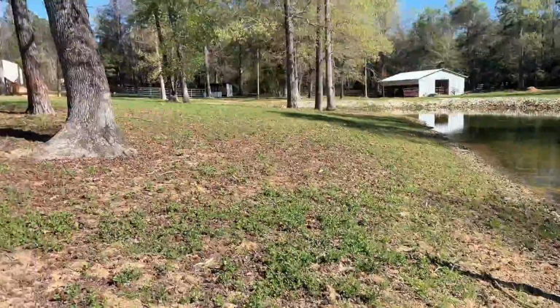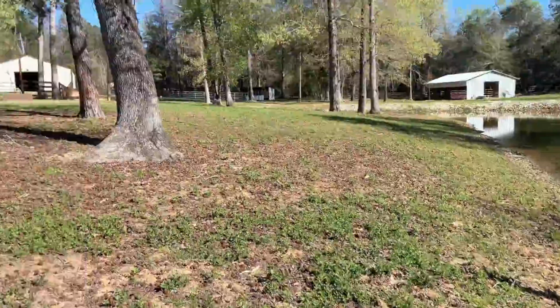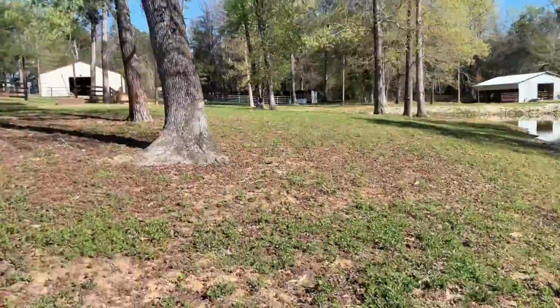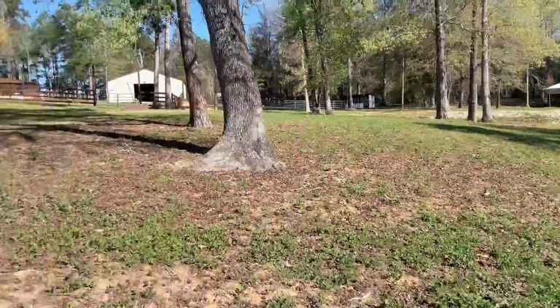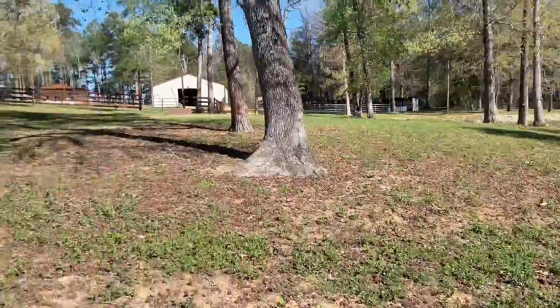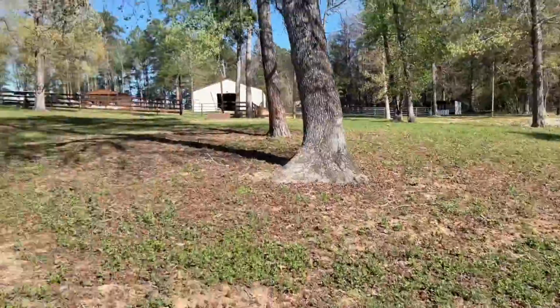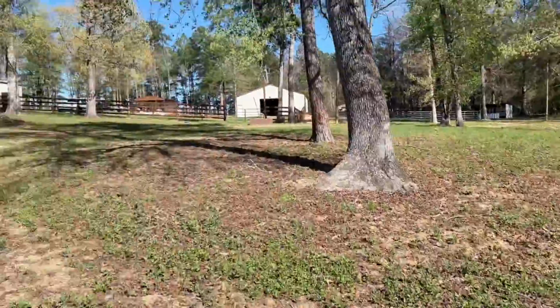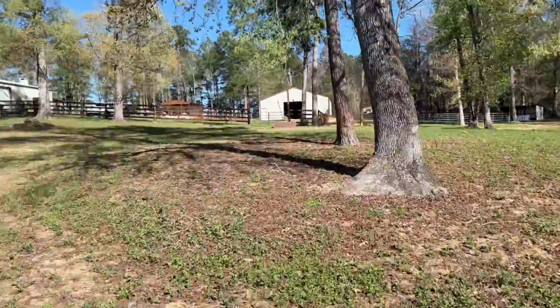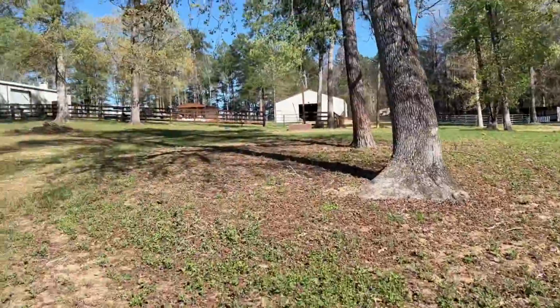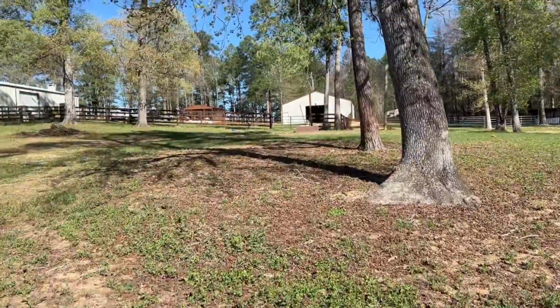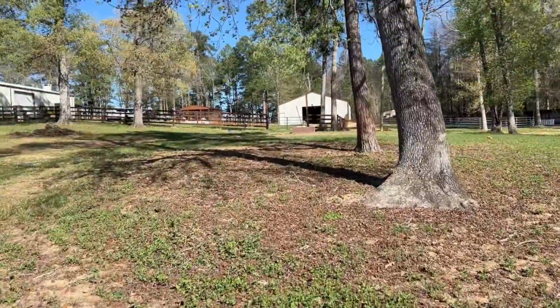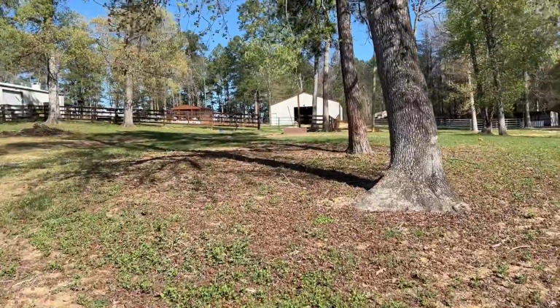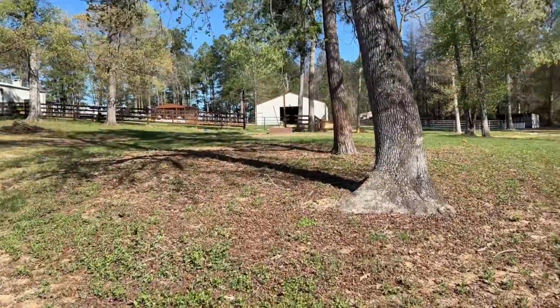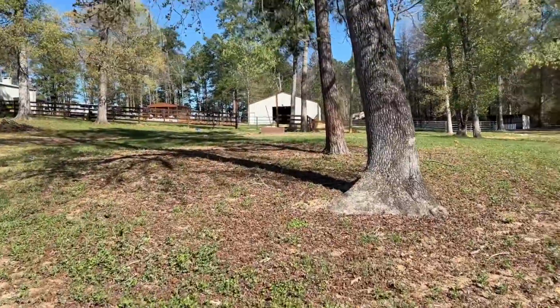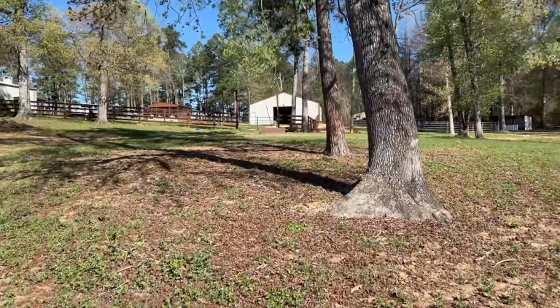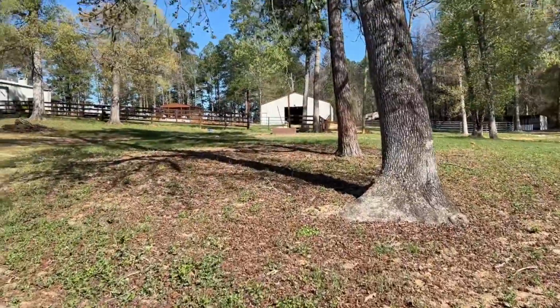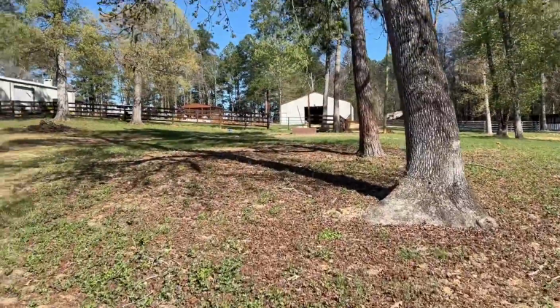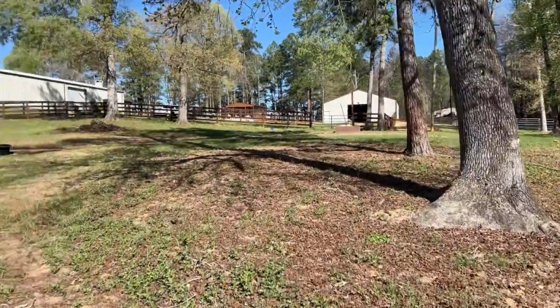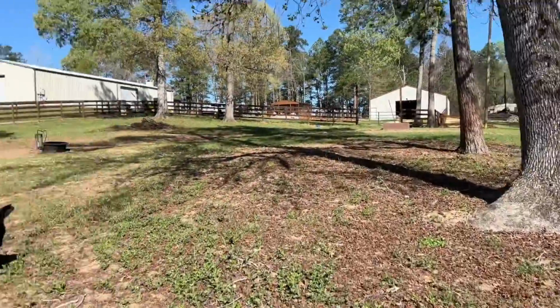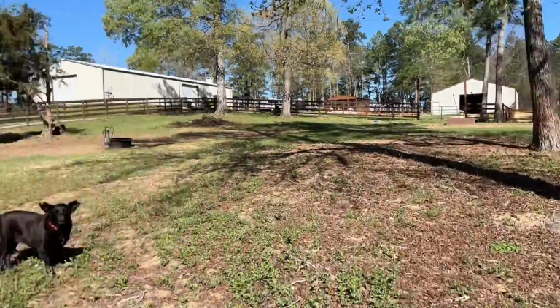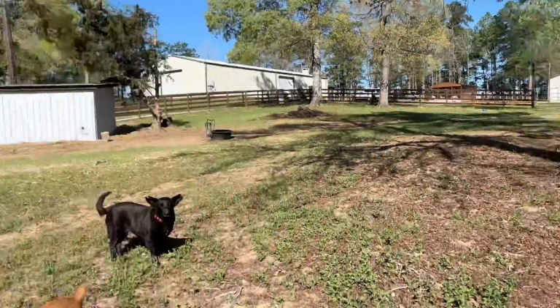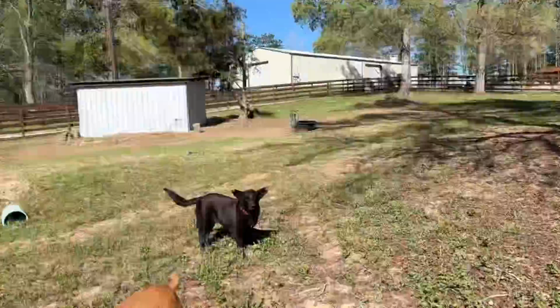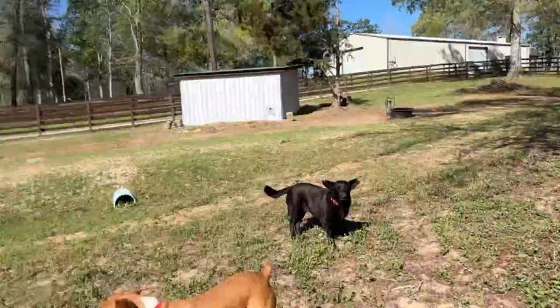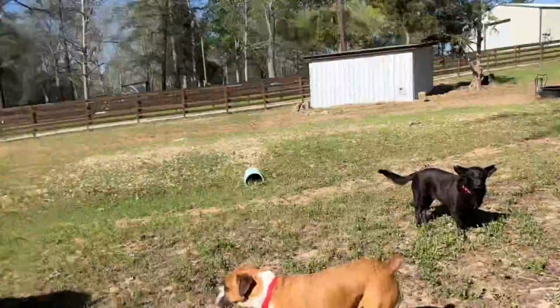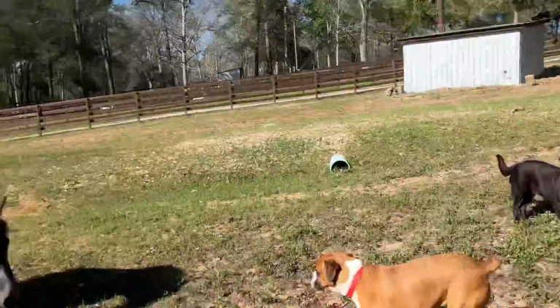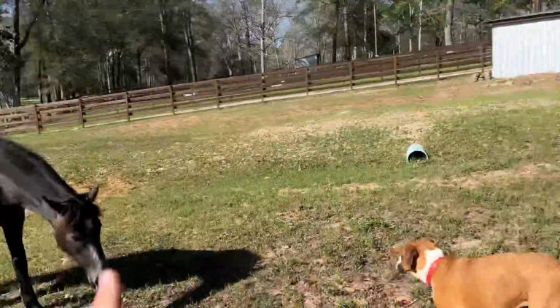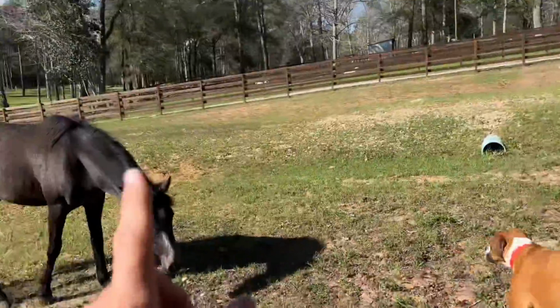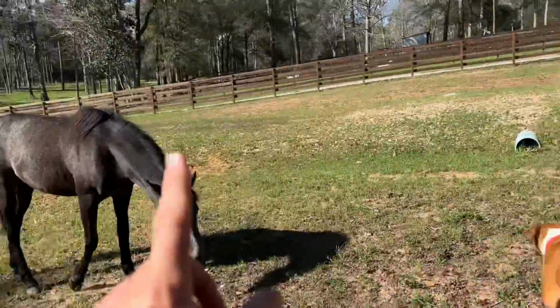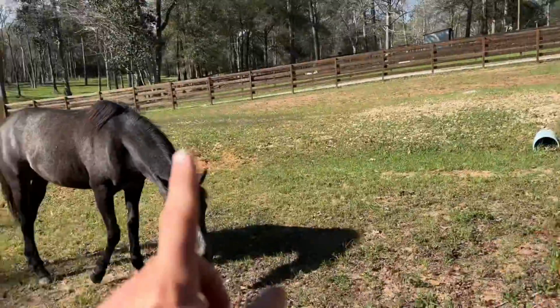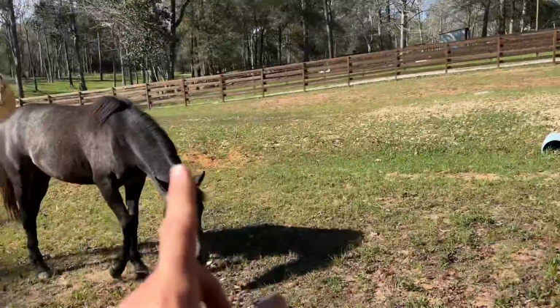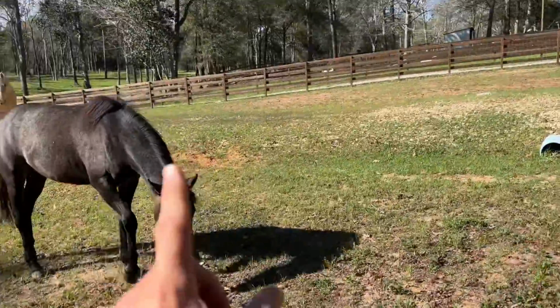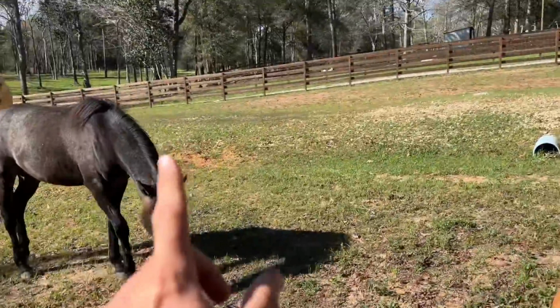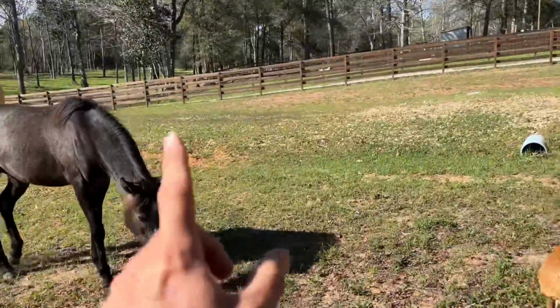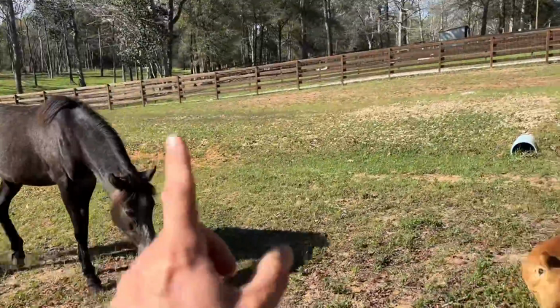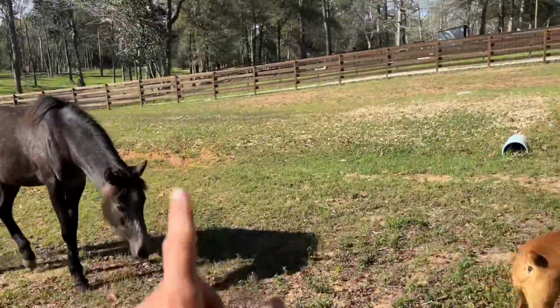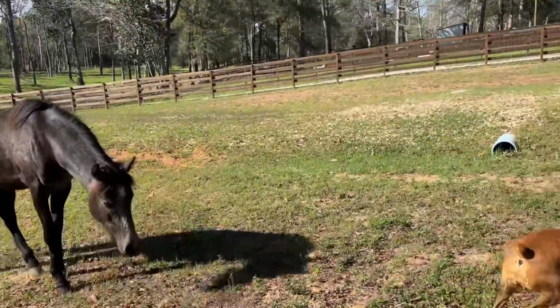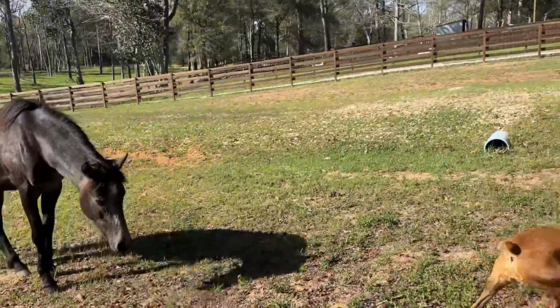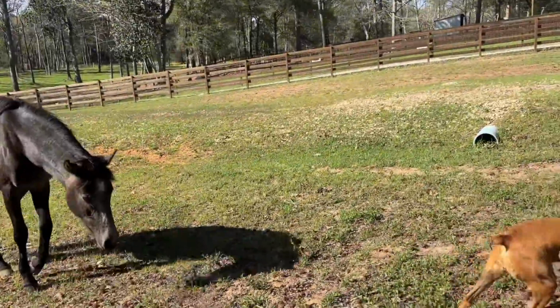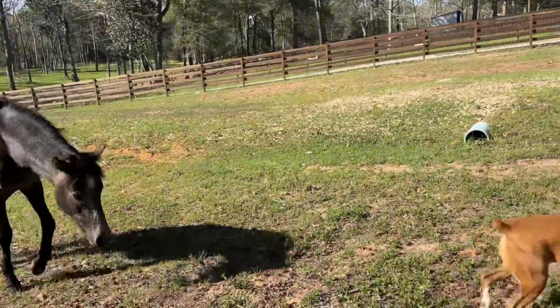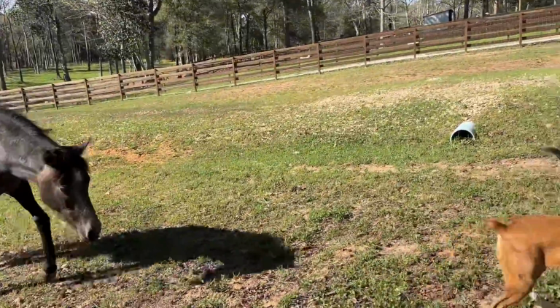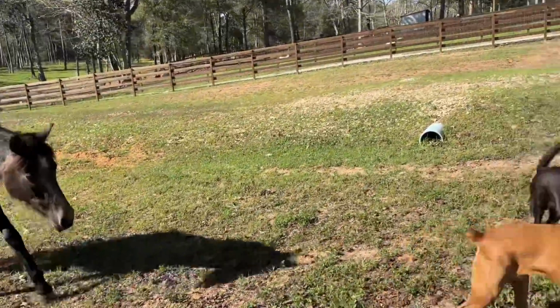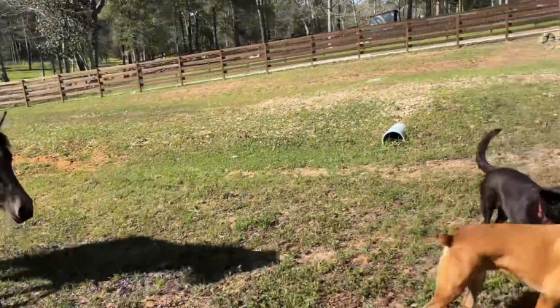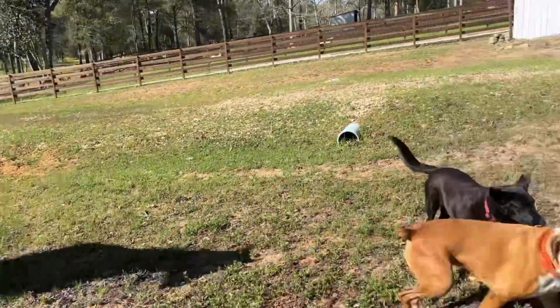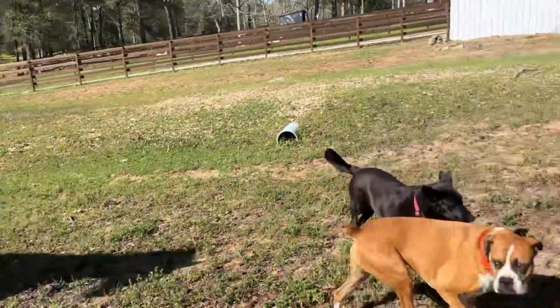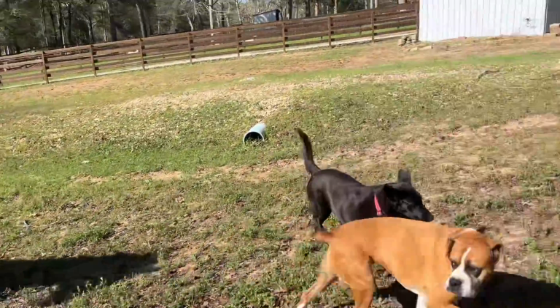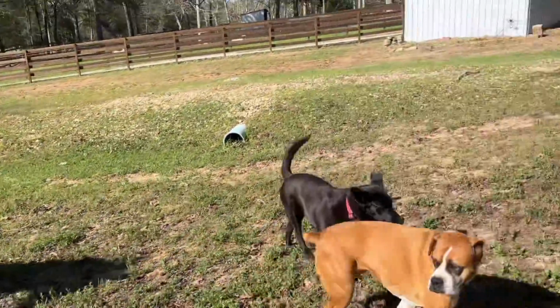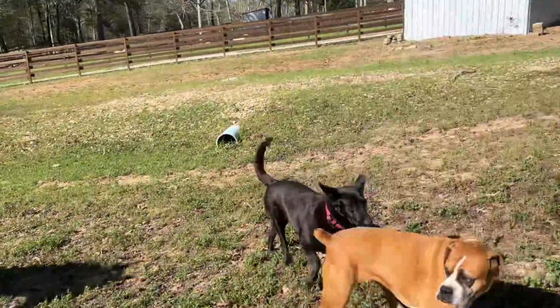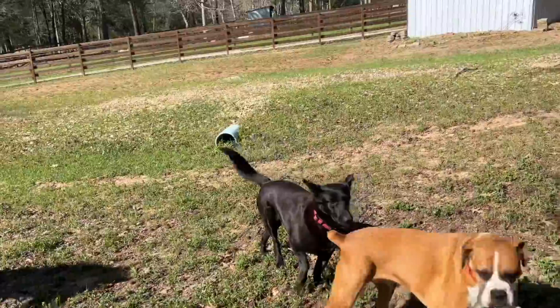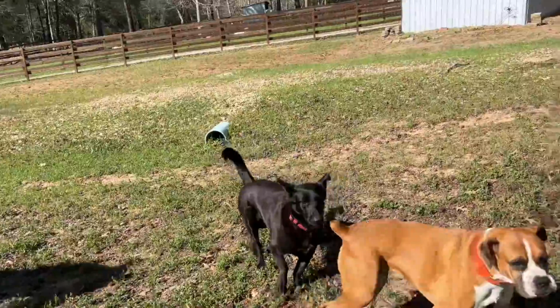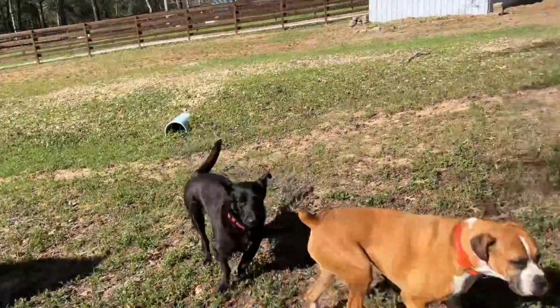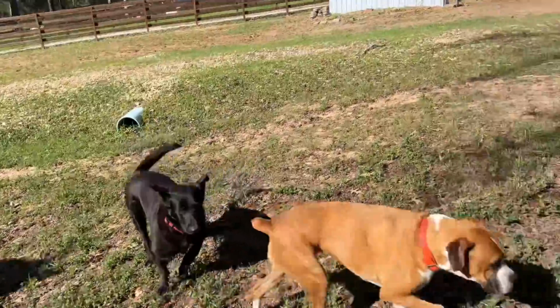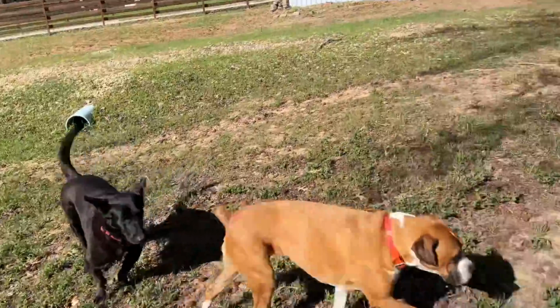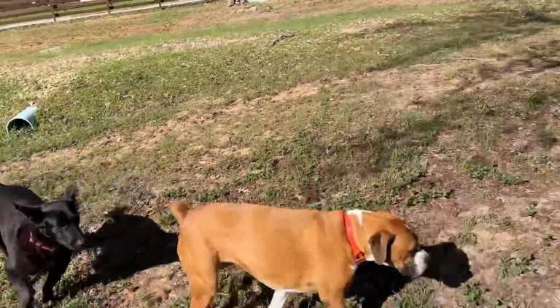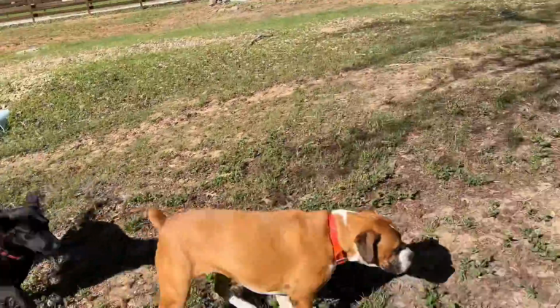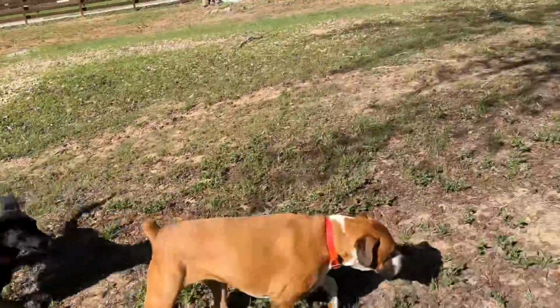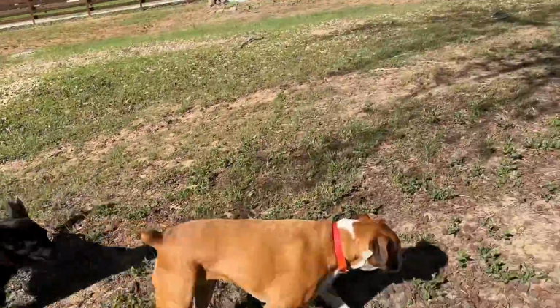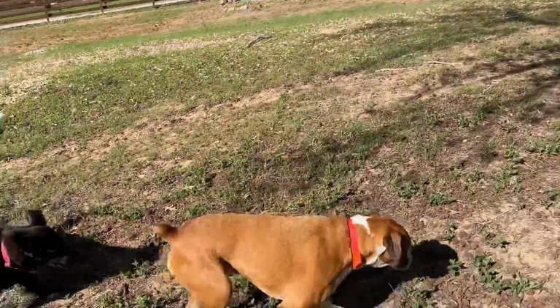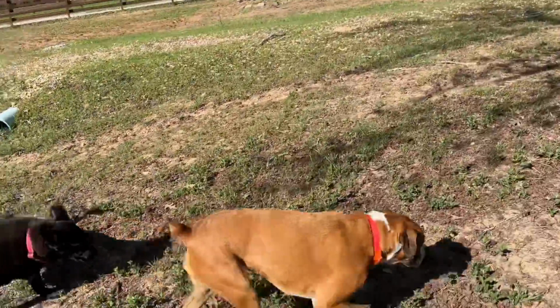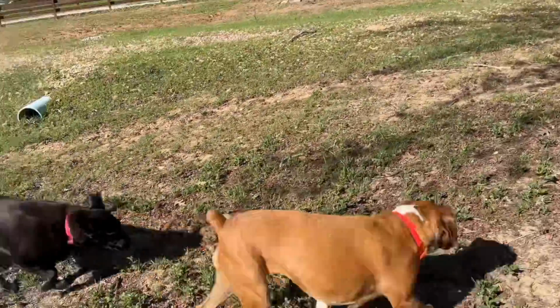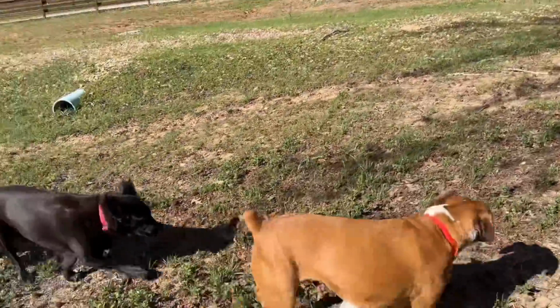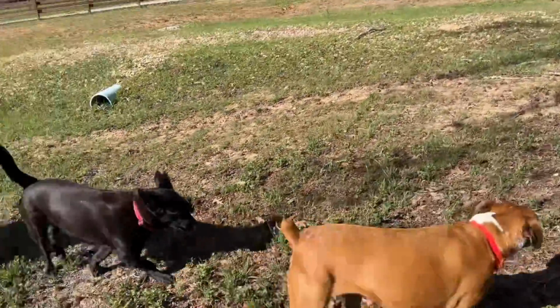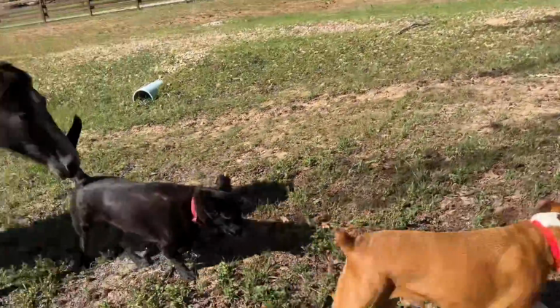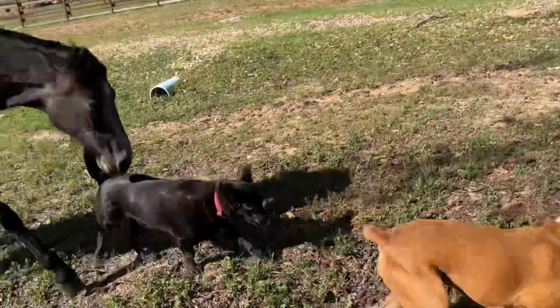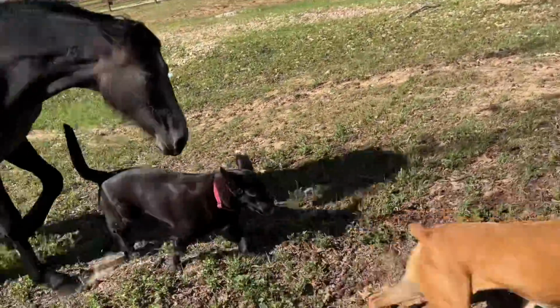Let me just walk on out of this pasture, not because I'm scared, but because I have things to do. I have things to get done.